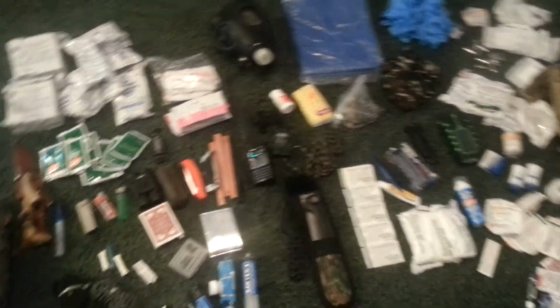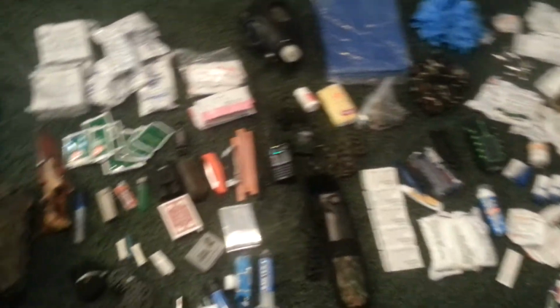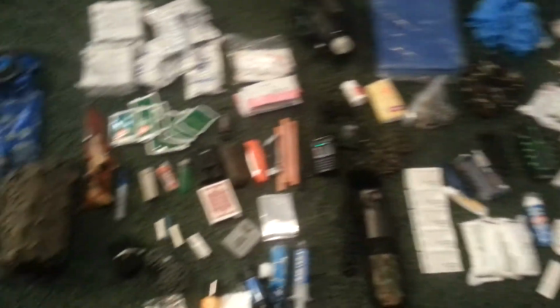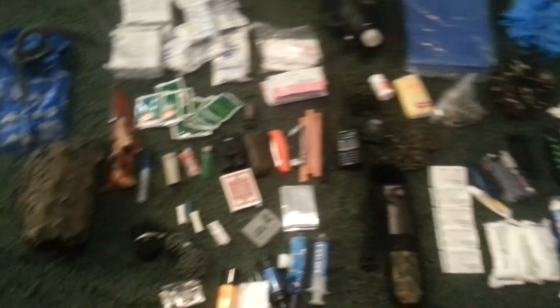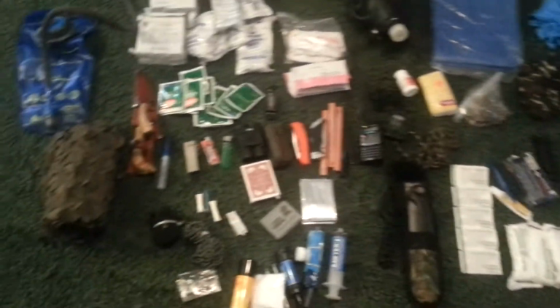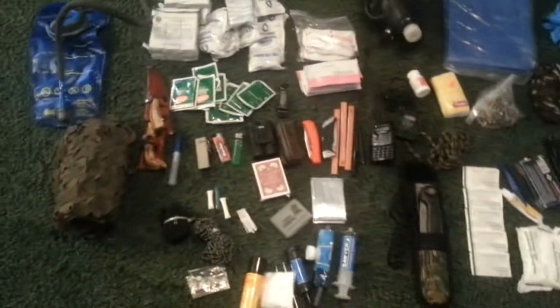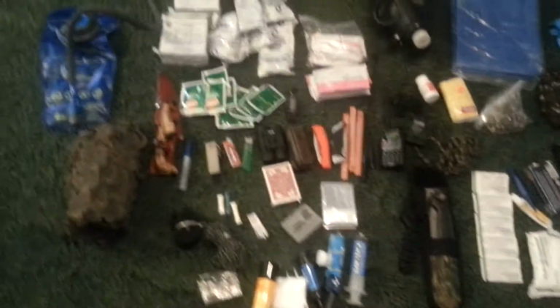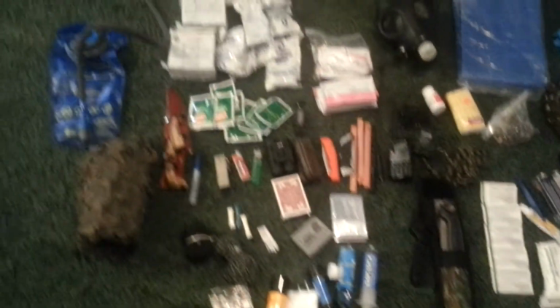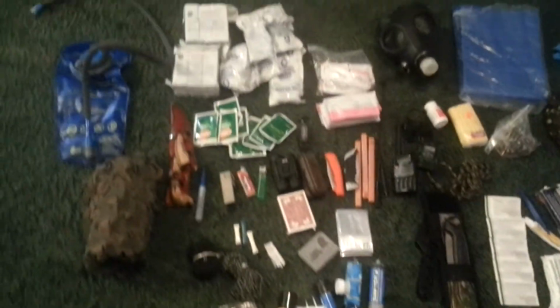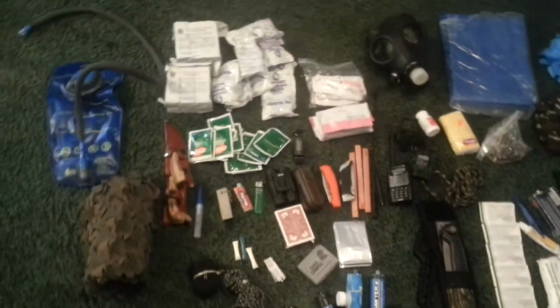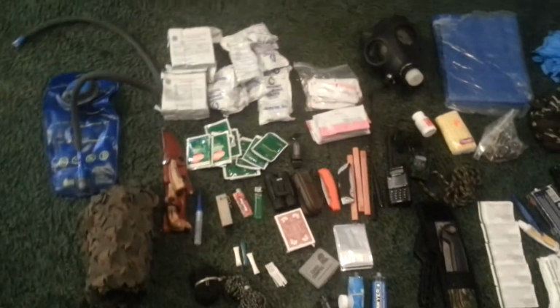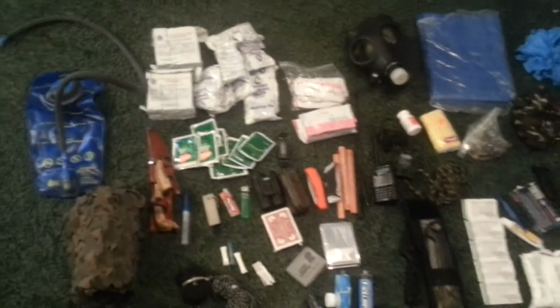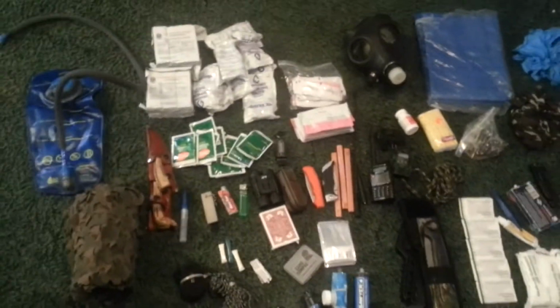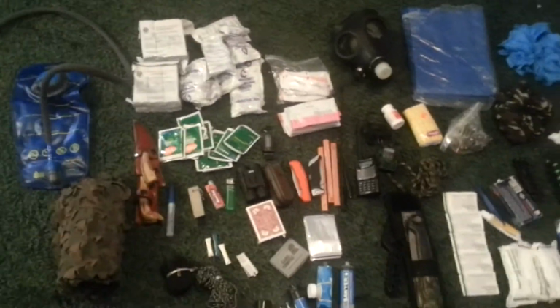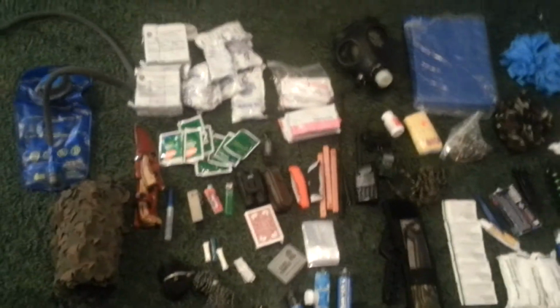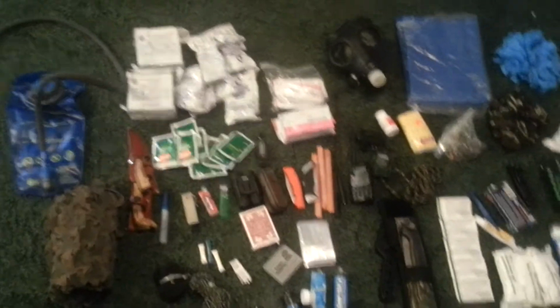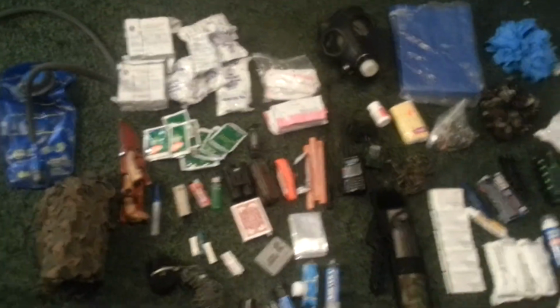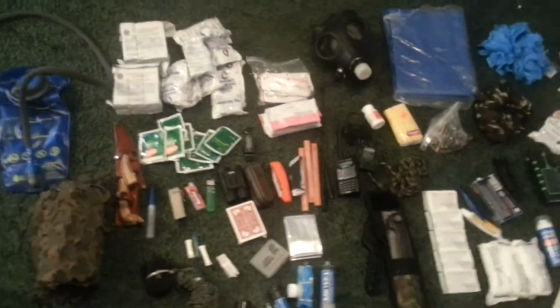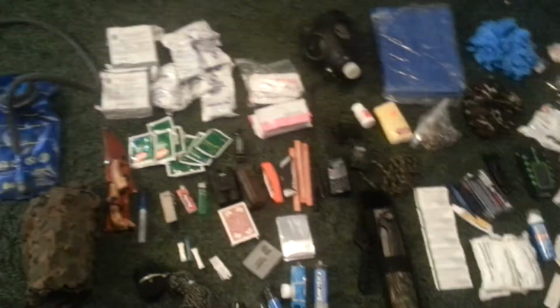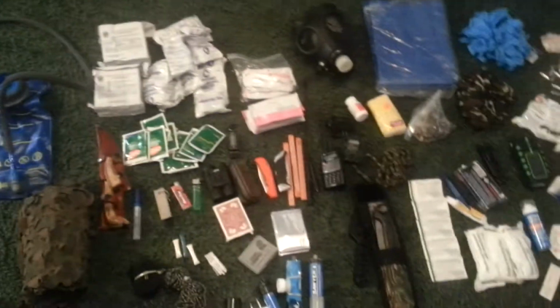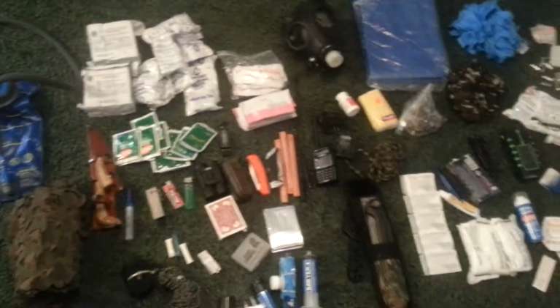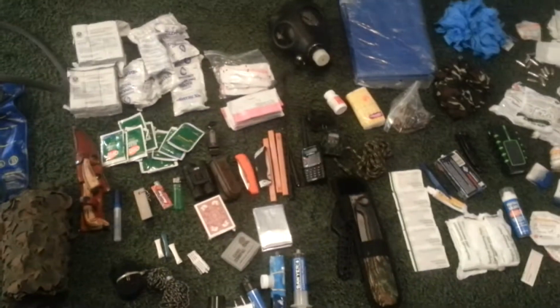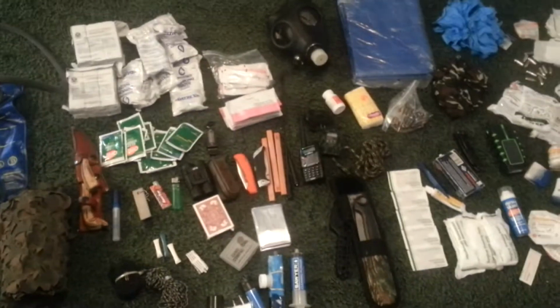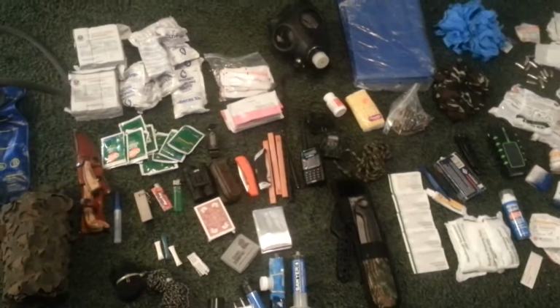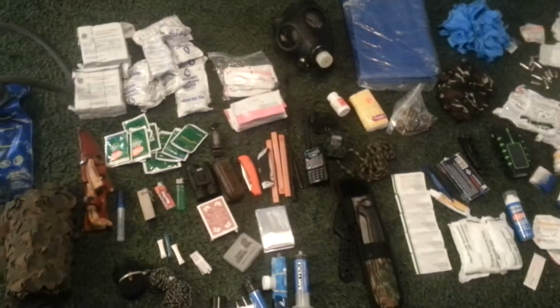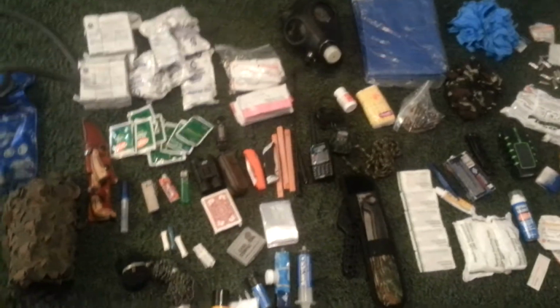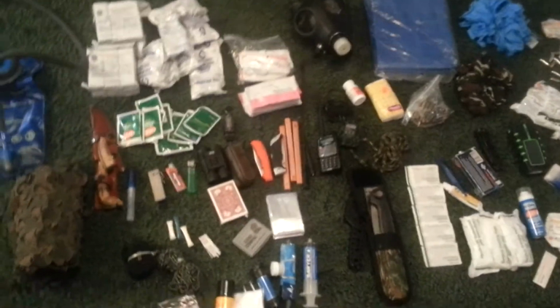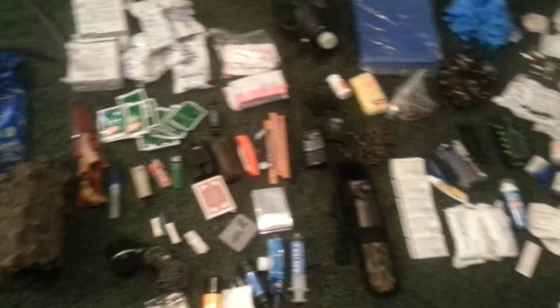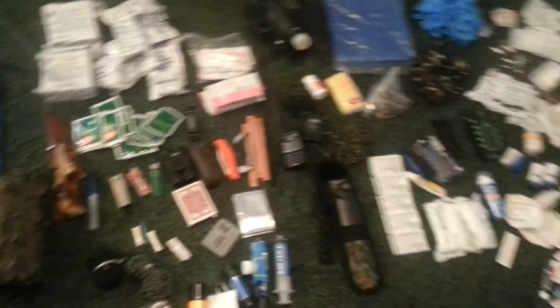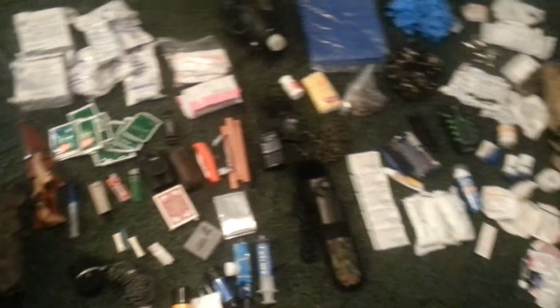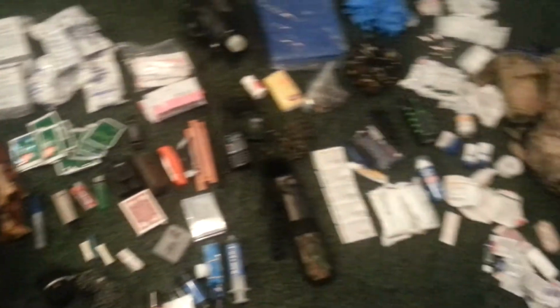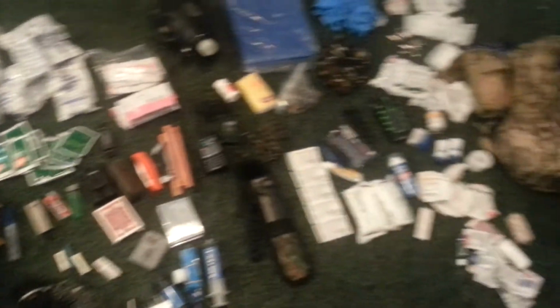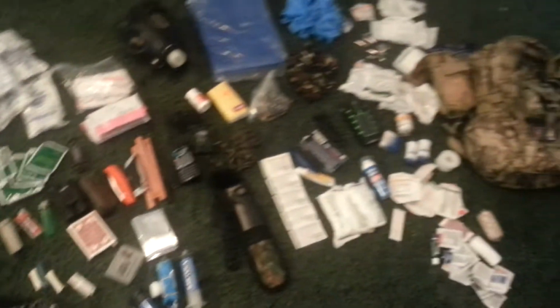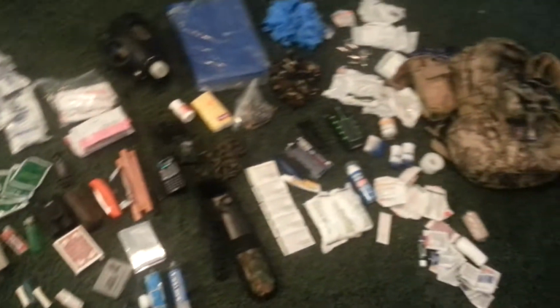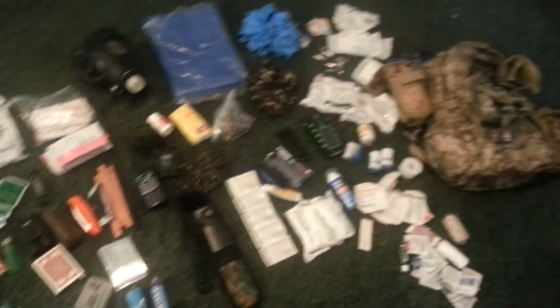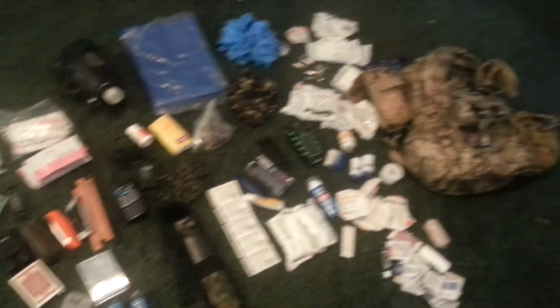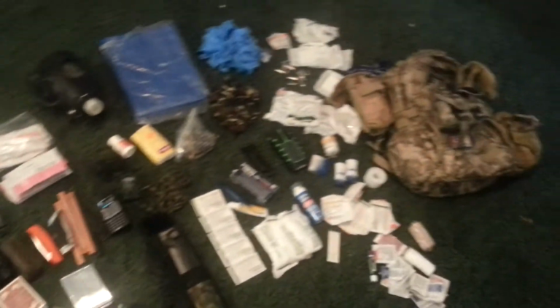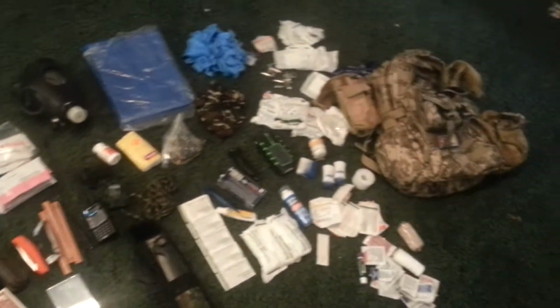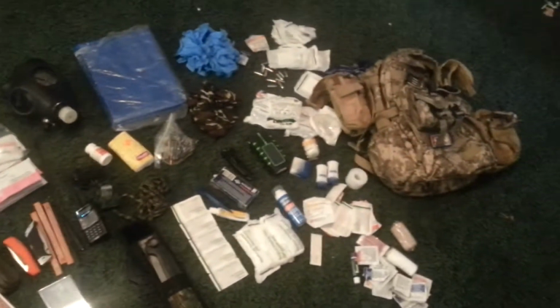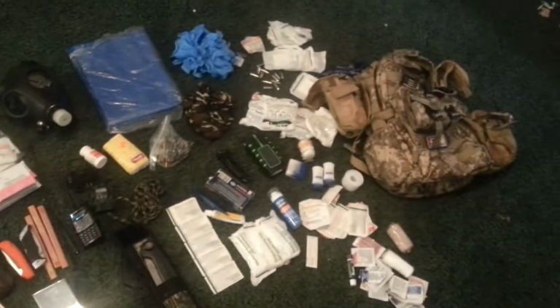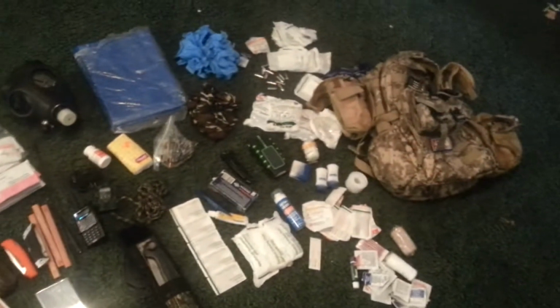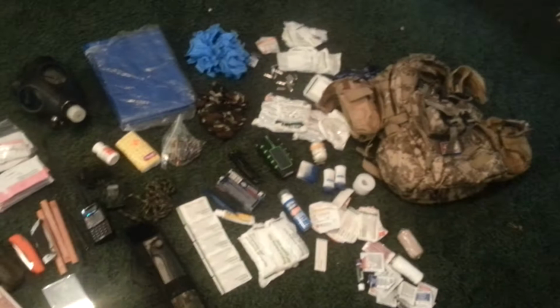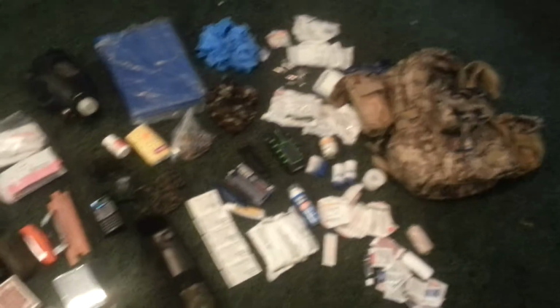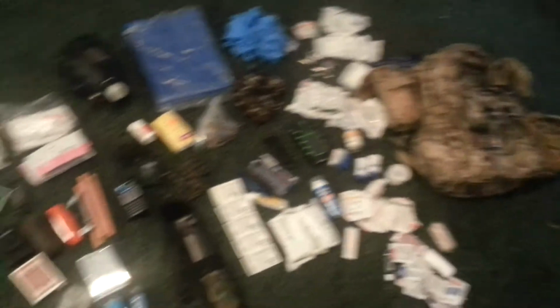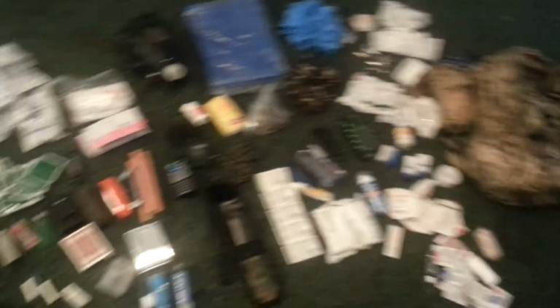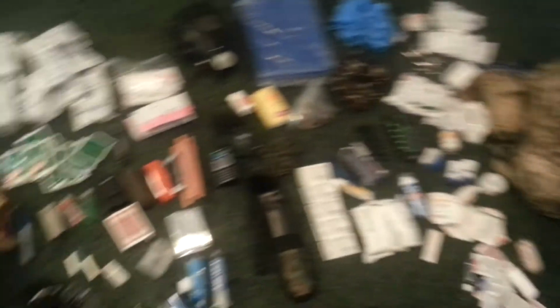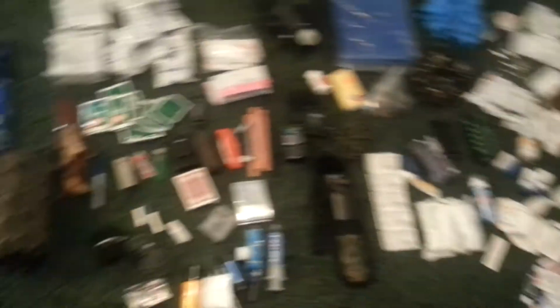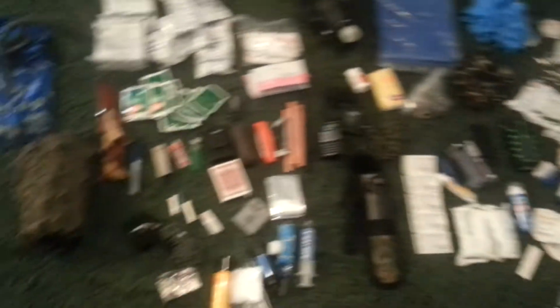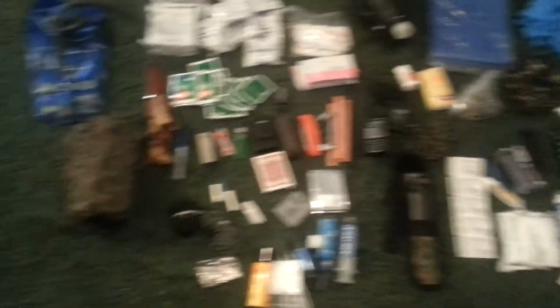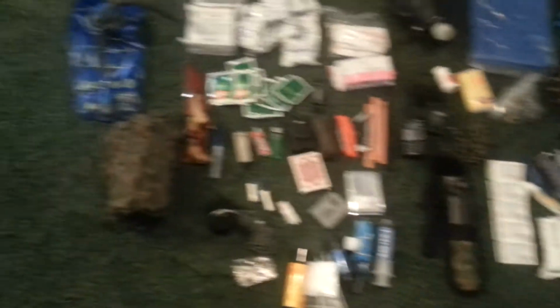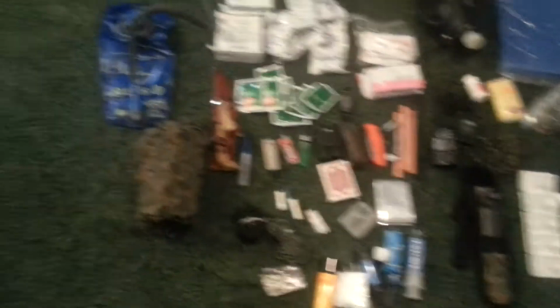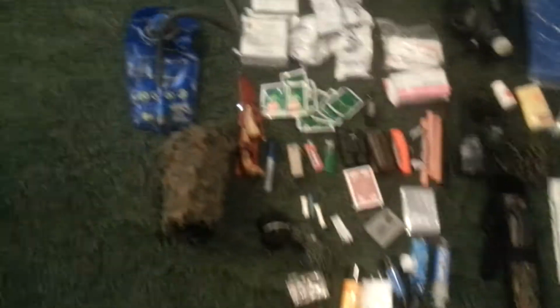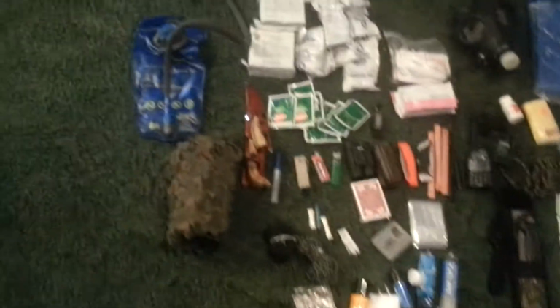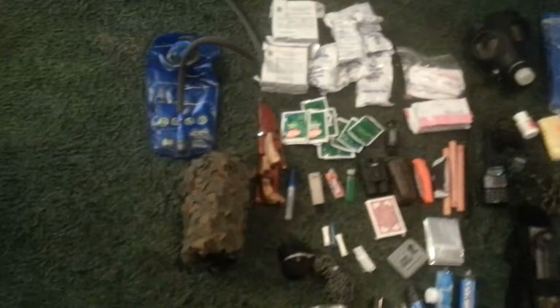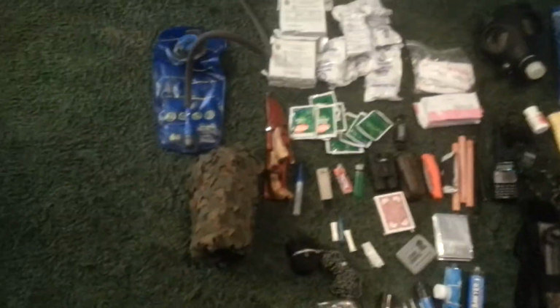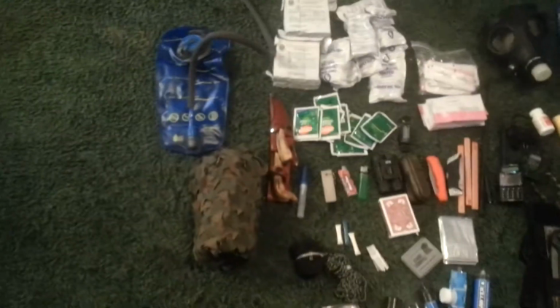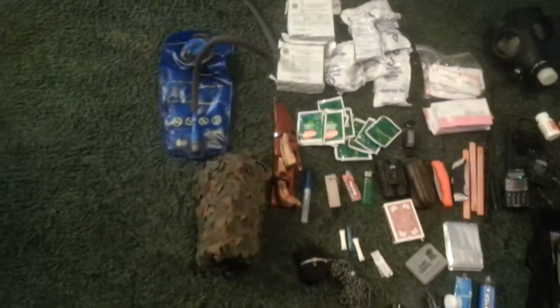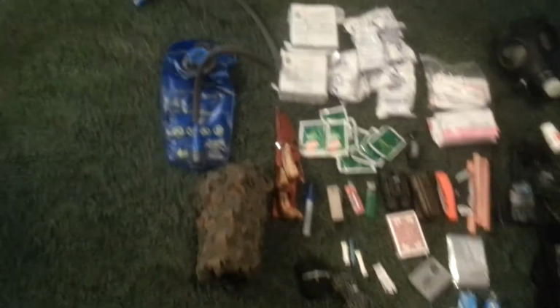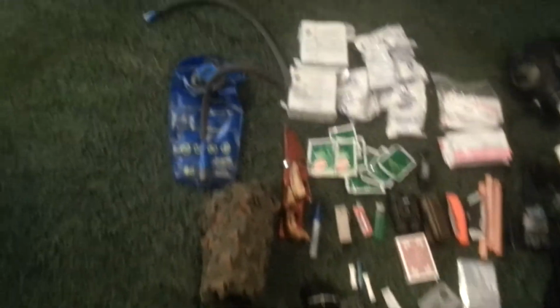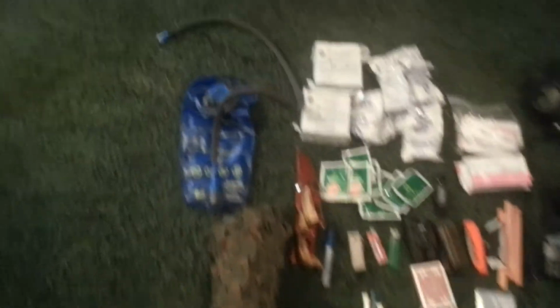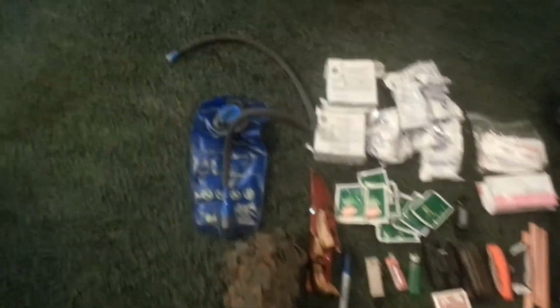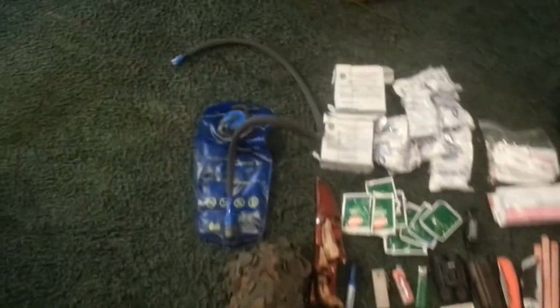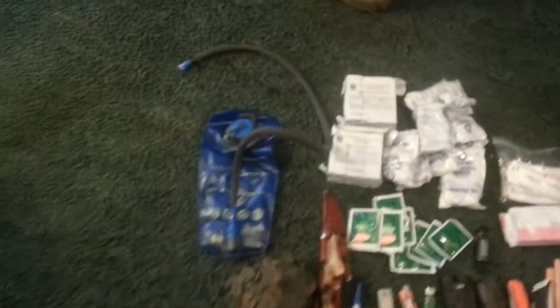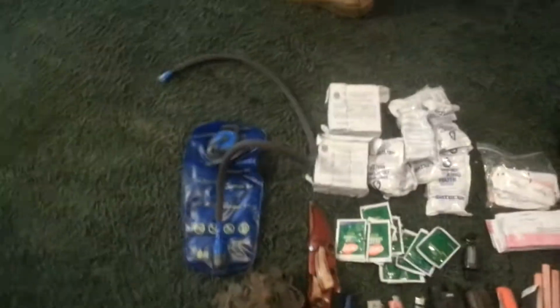All right, we're going to go through the stuff that I have in my pack today. This is a little bit of everything. We'll go through it individually.